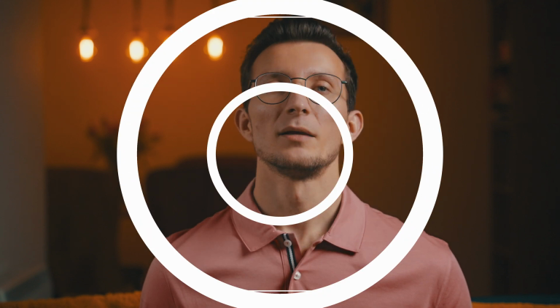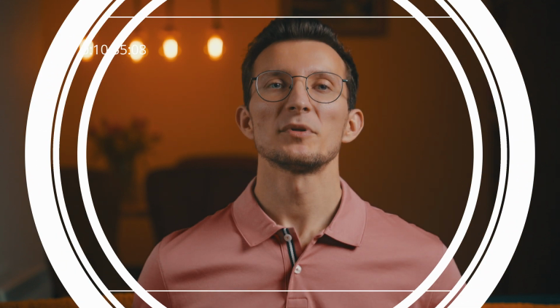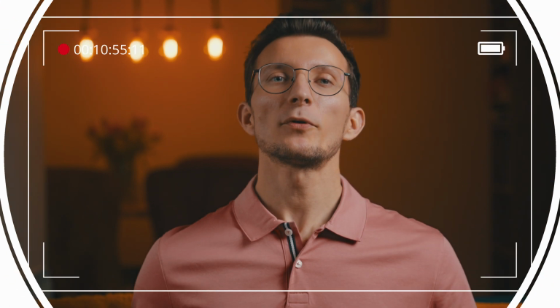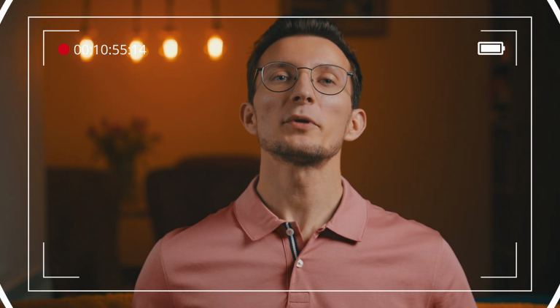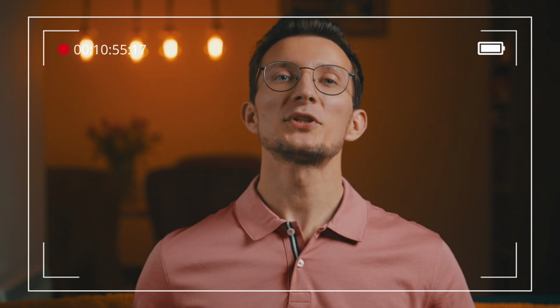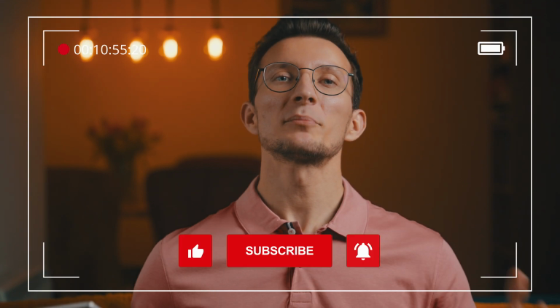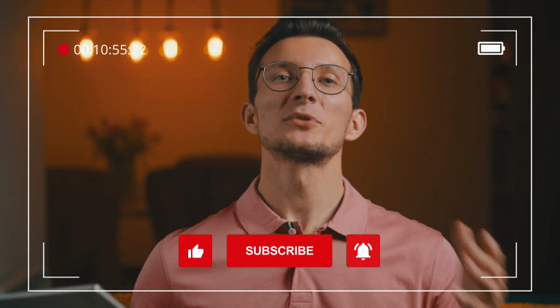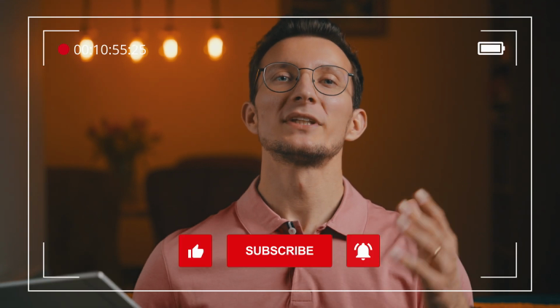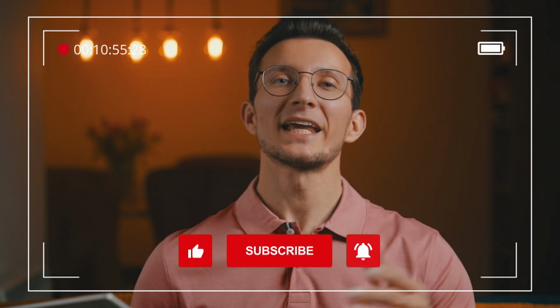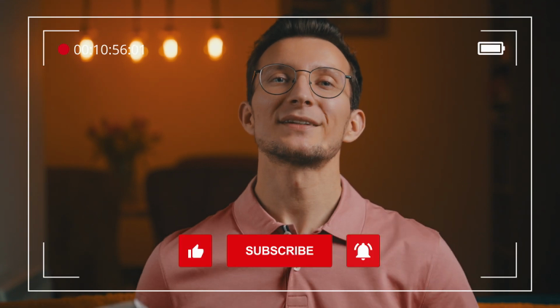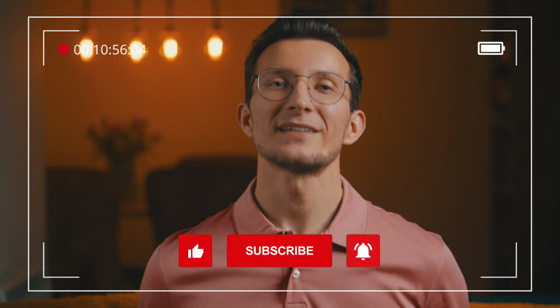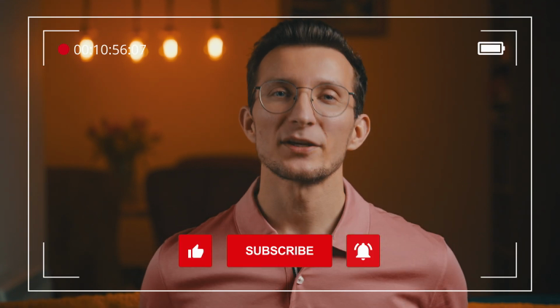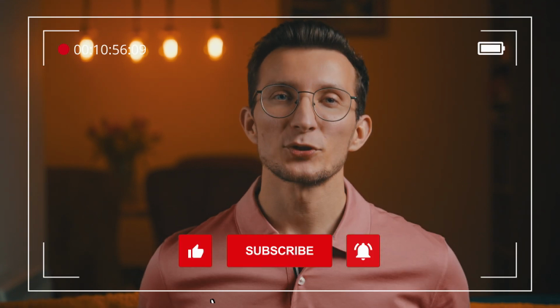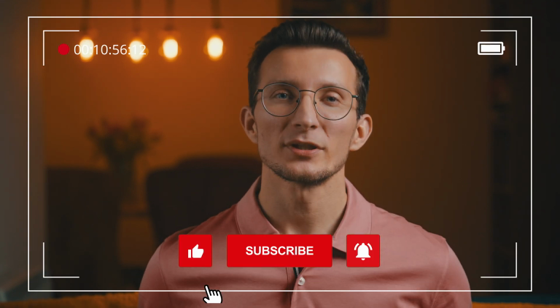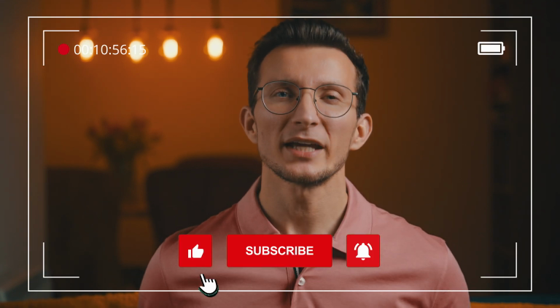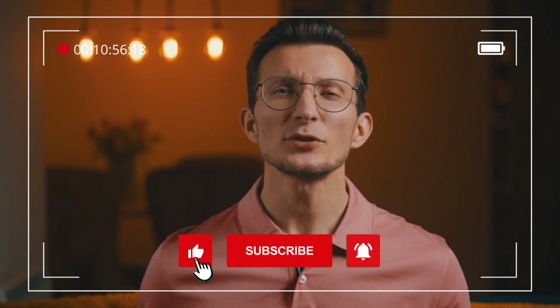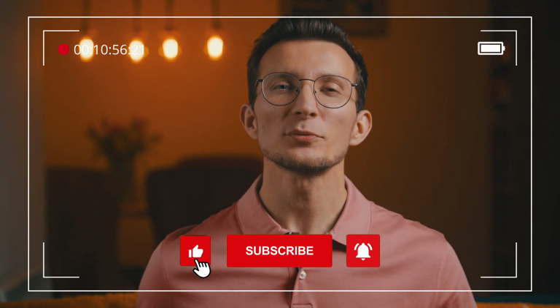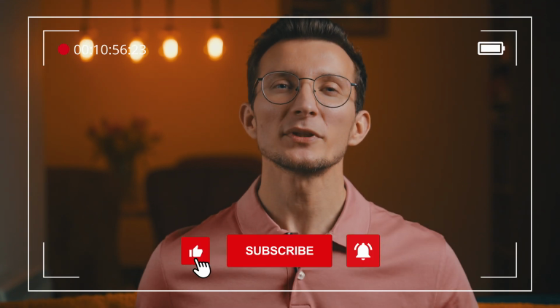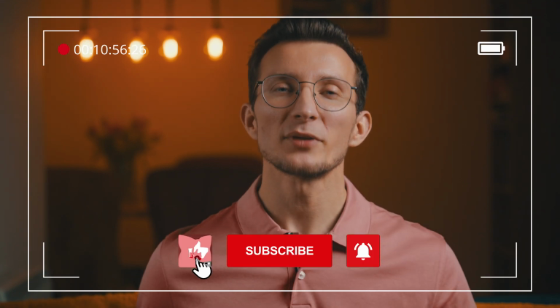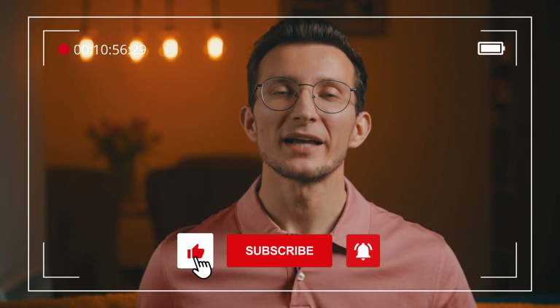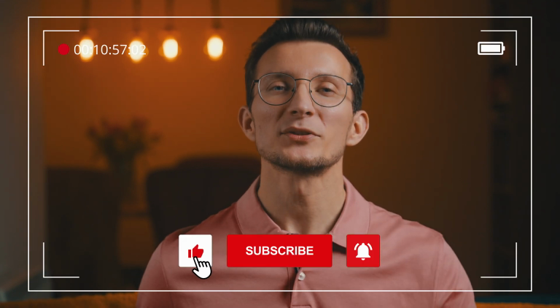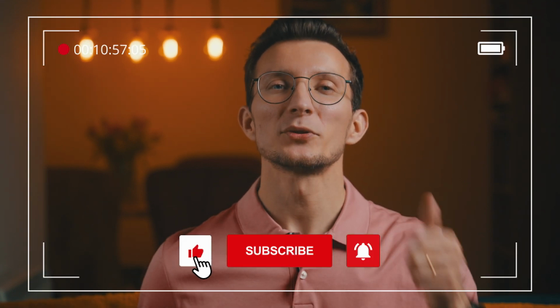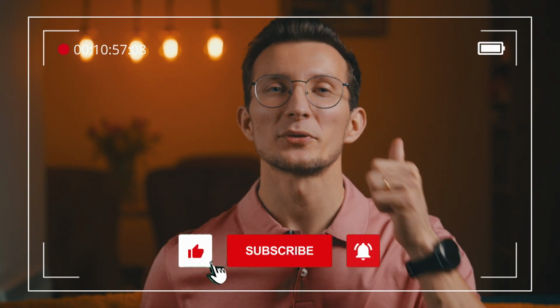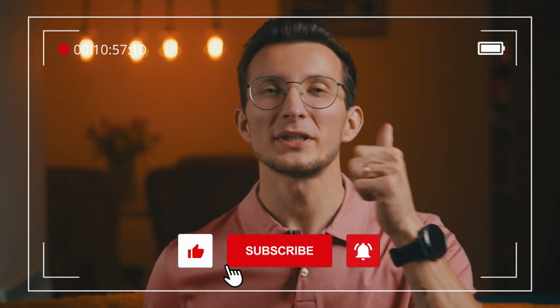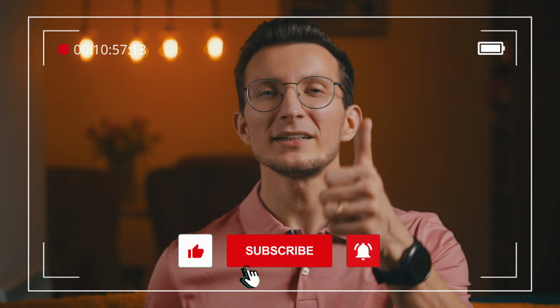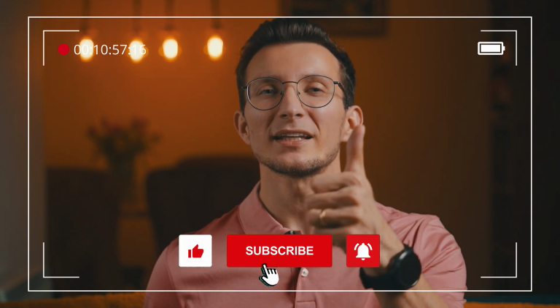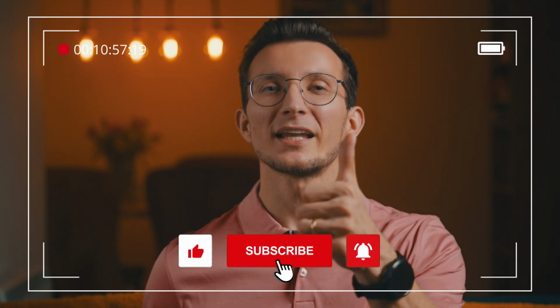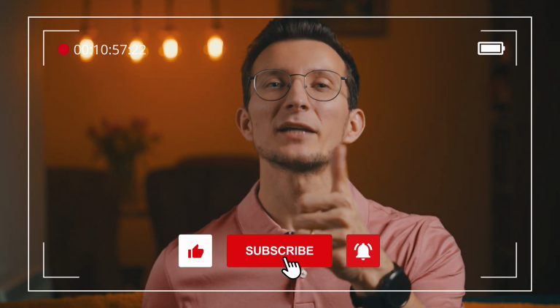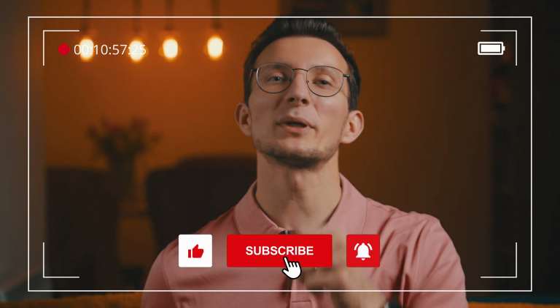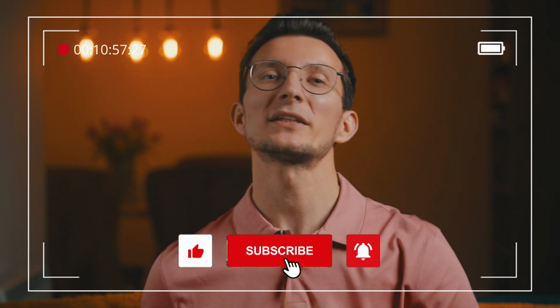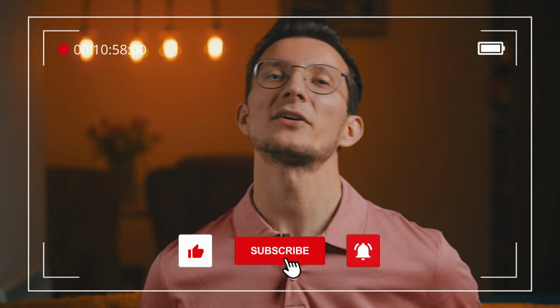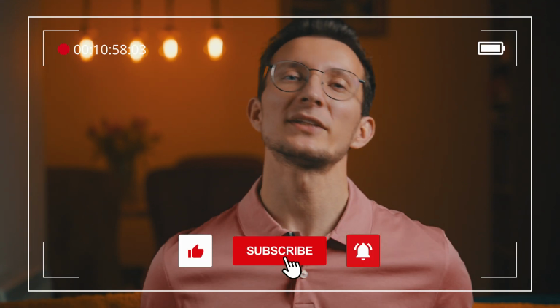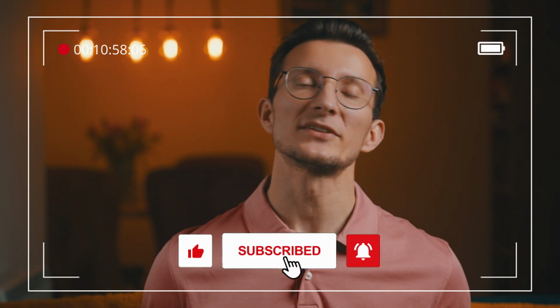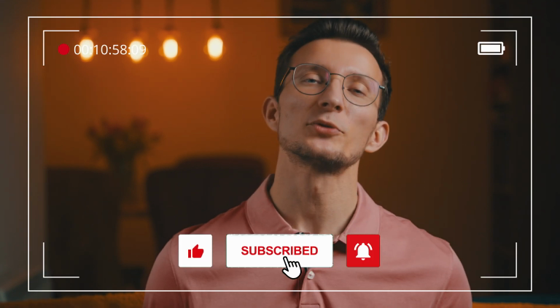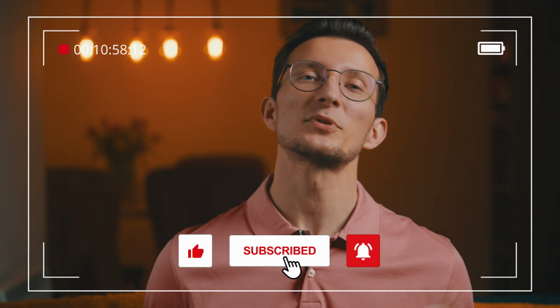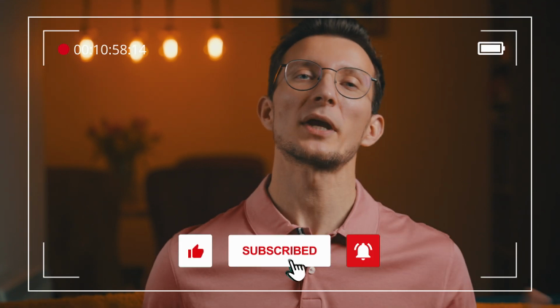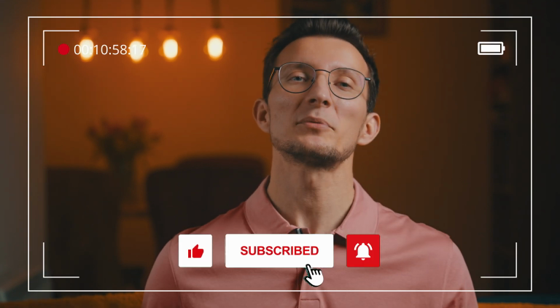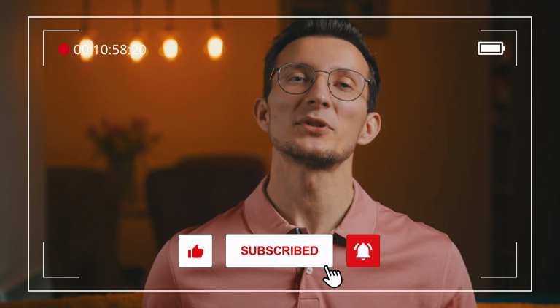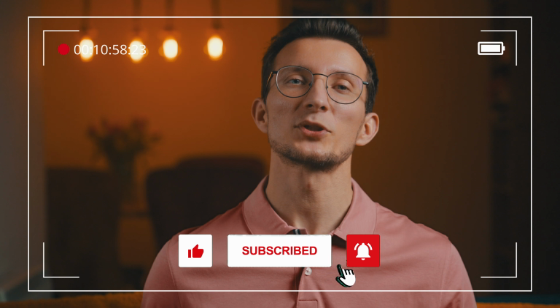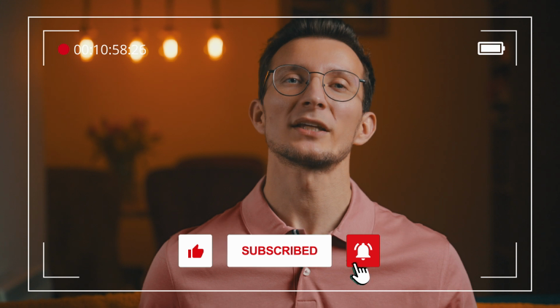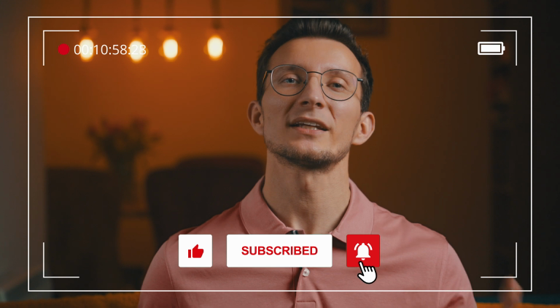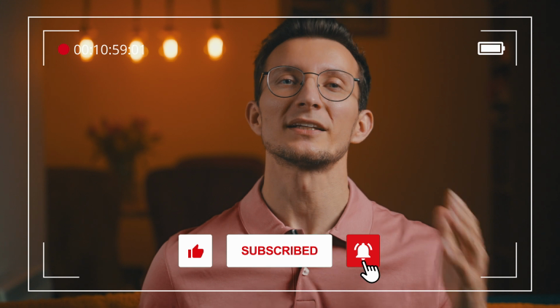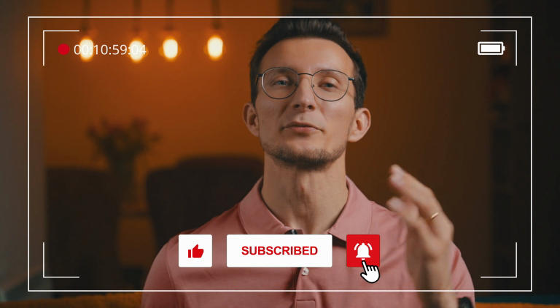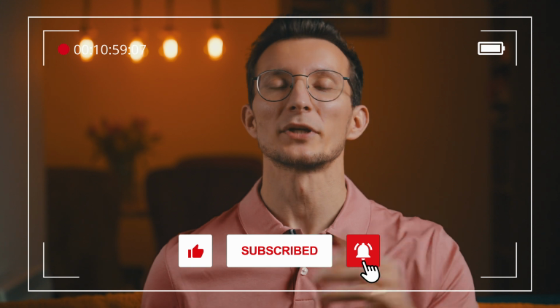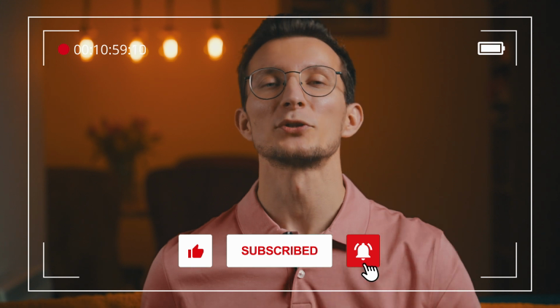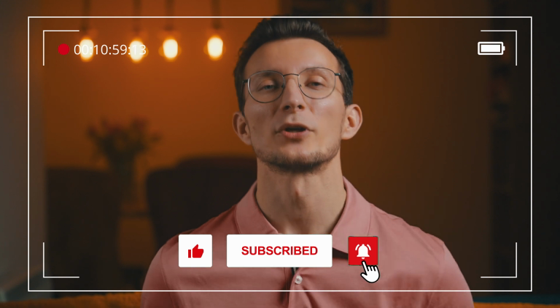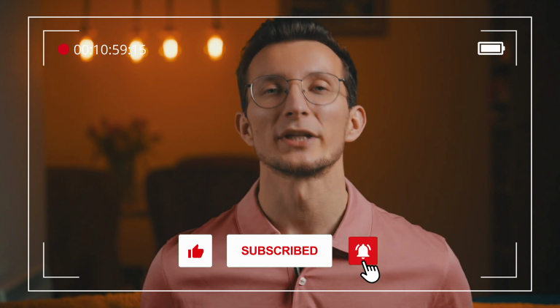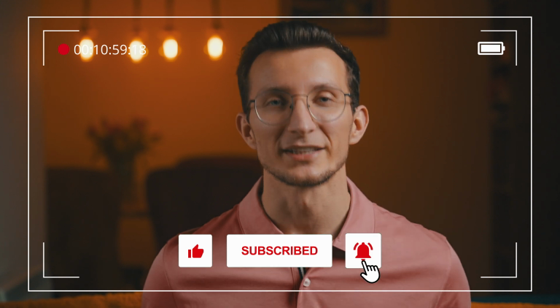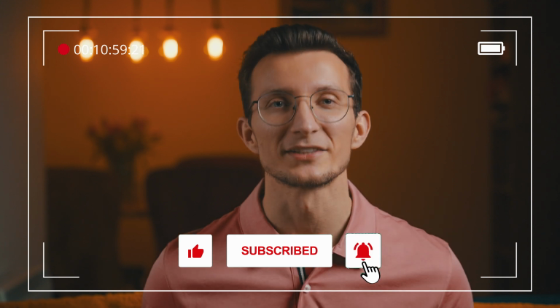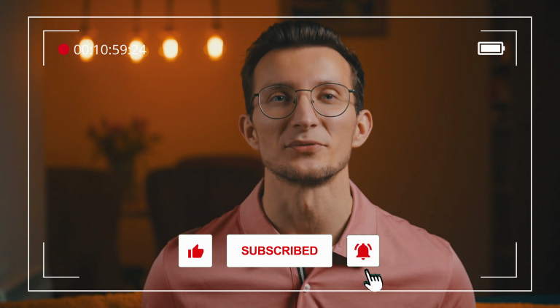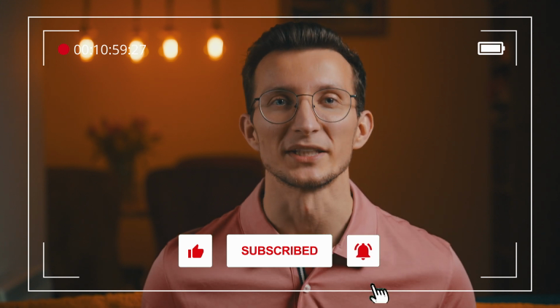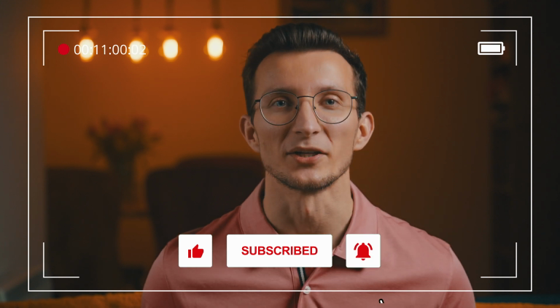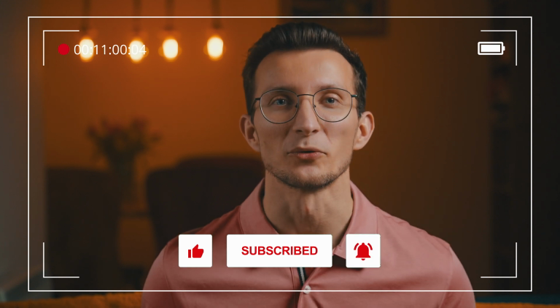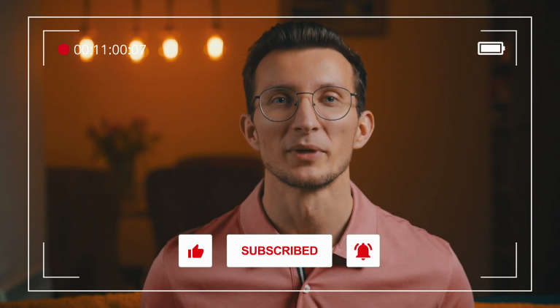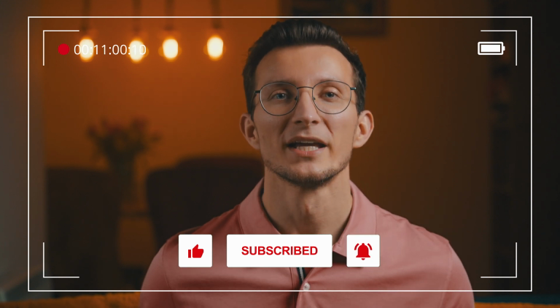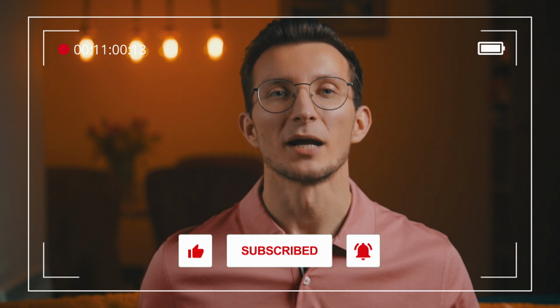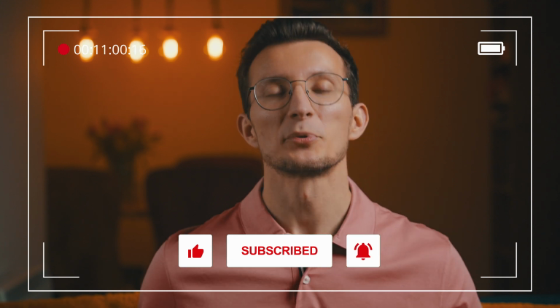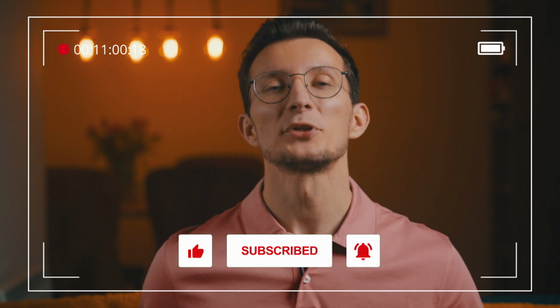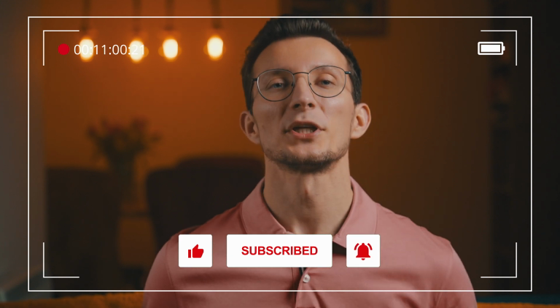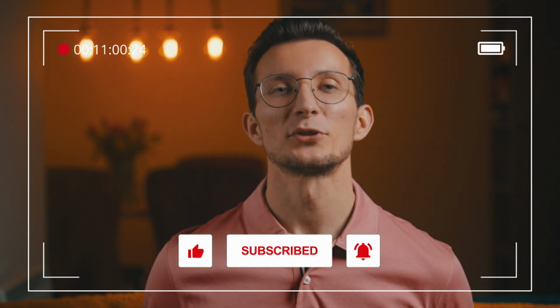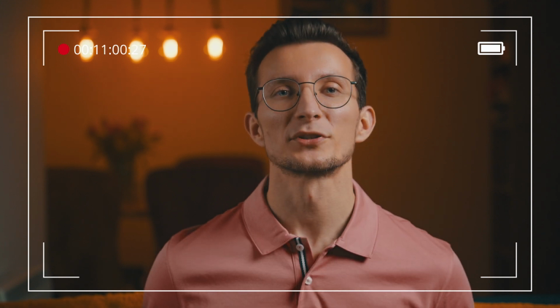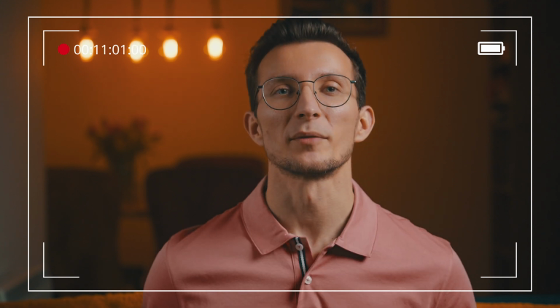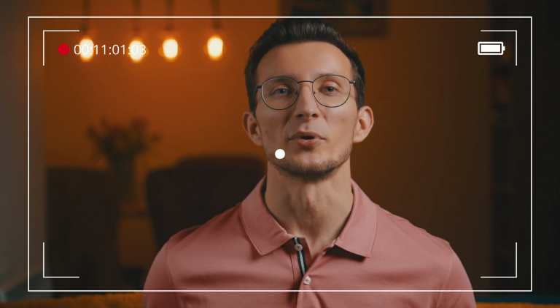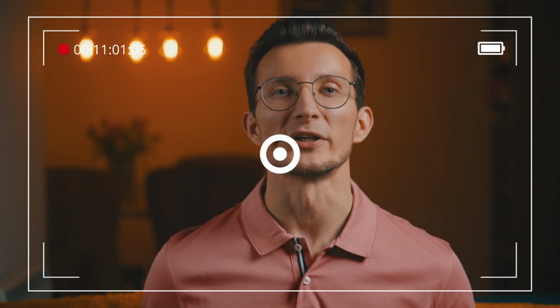Before we jump to the next section, I just want to ask you to hit that like button and subscribe to the channel if you're enjoying this video. I appreciate your support.